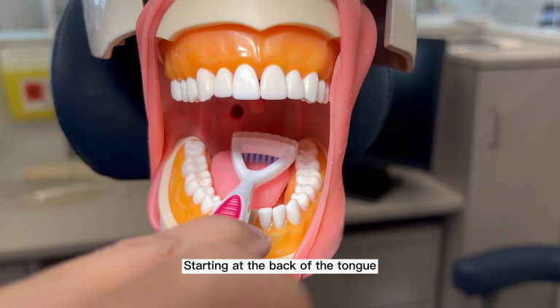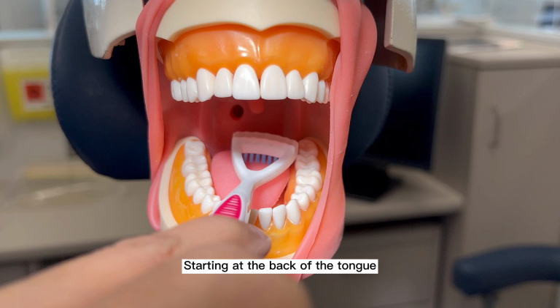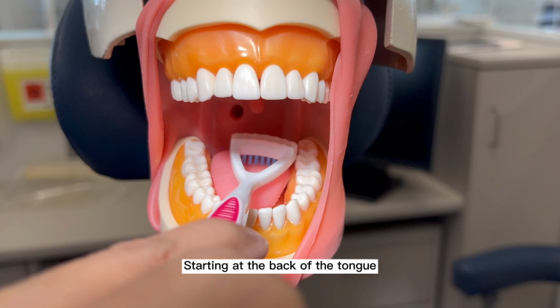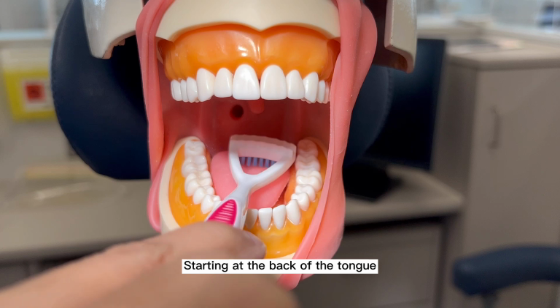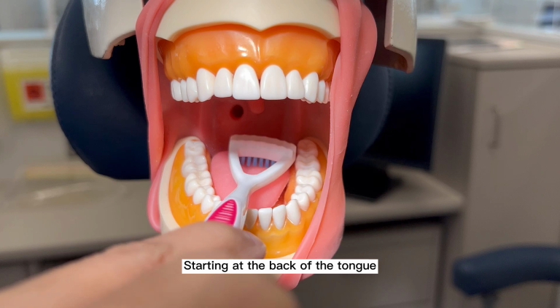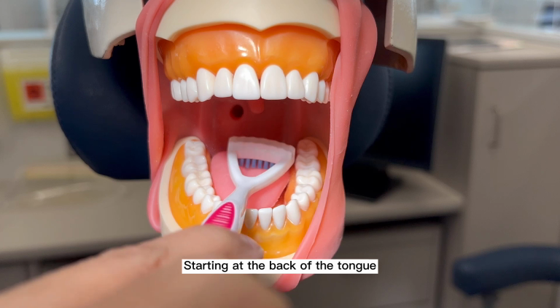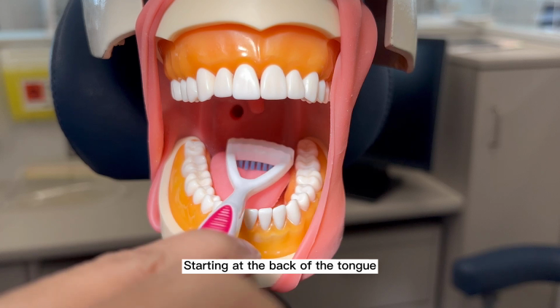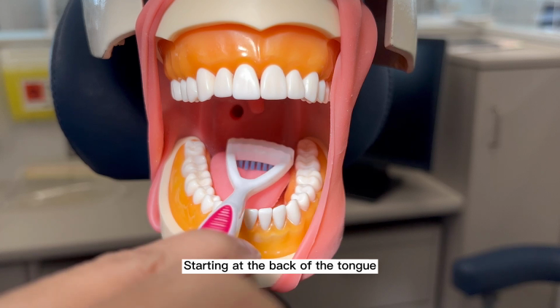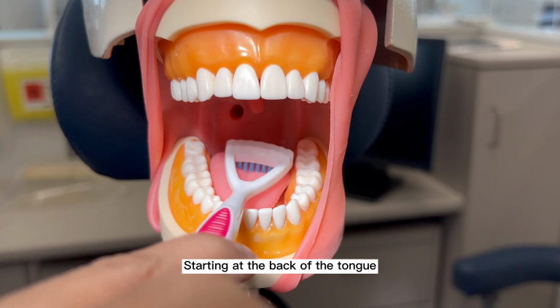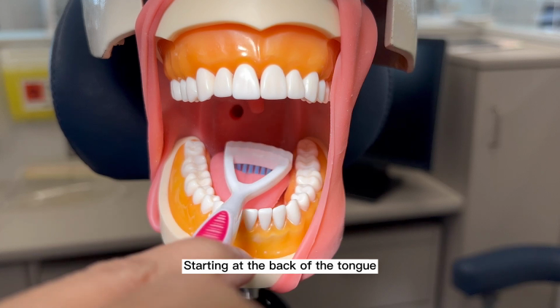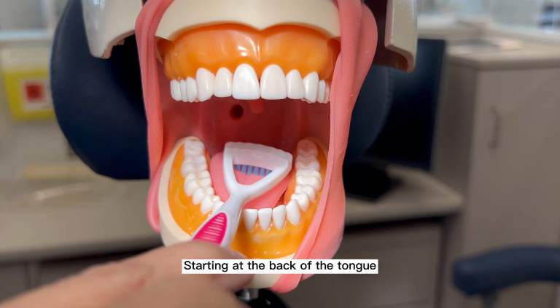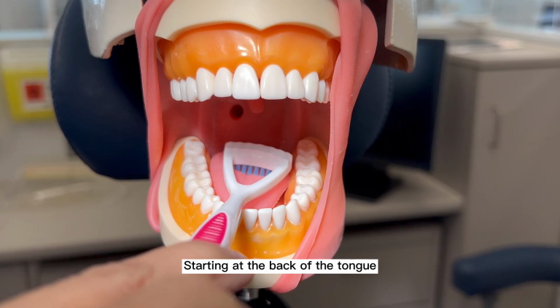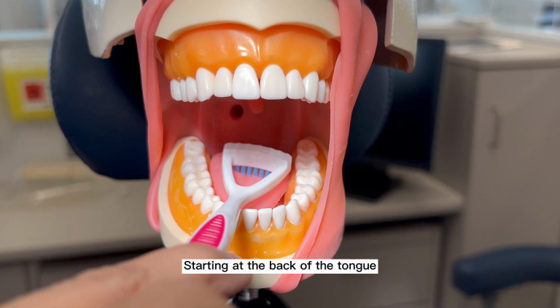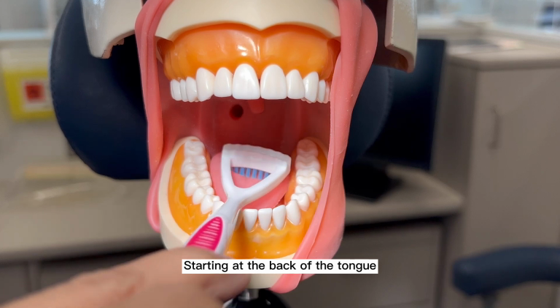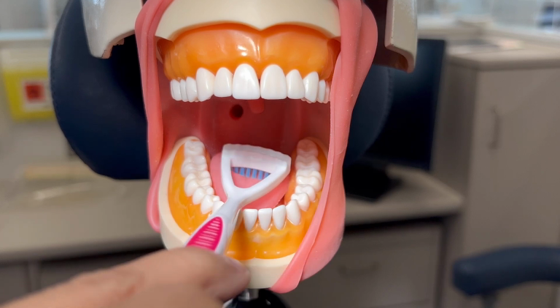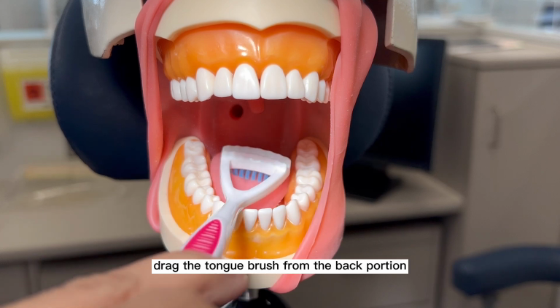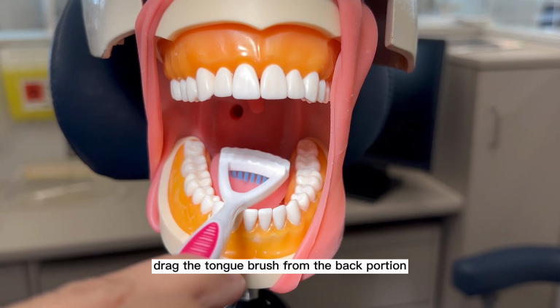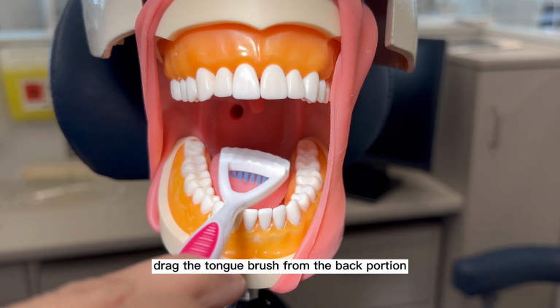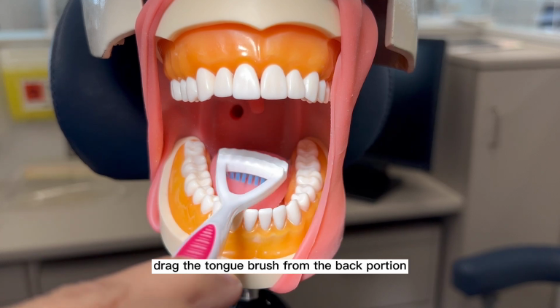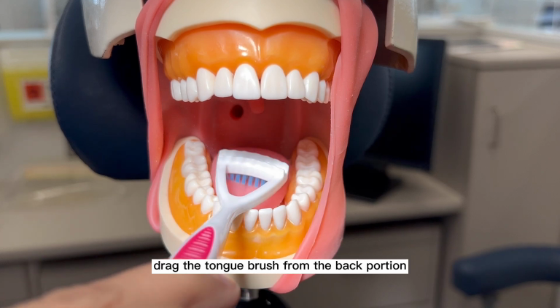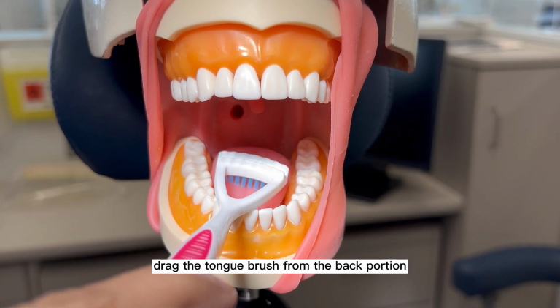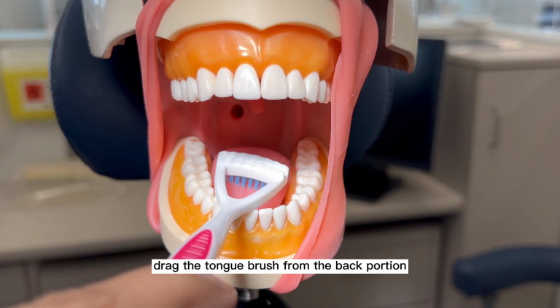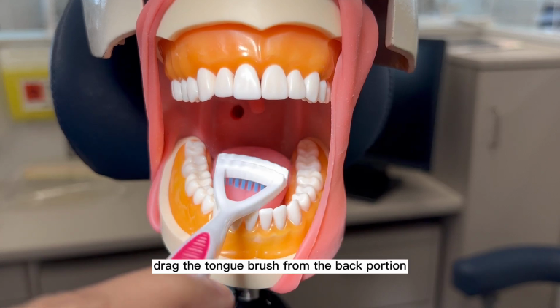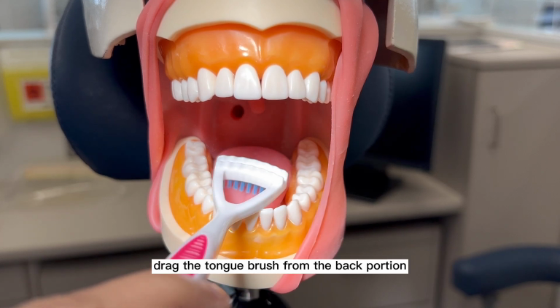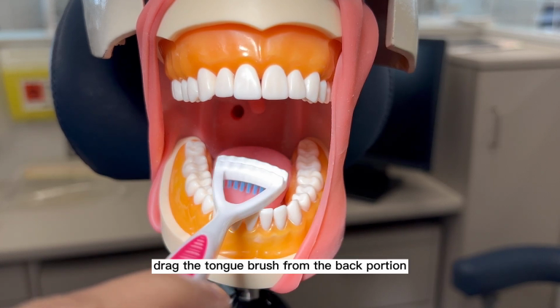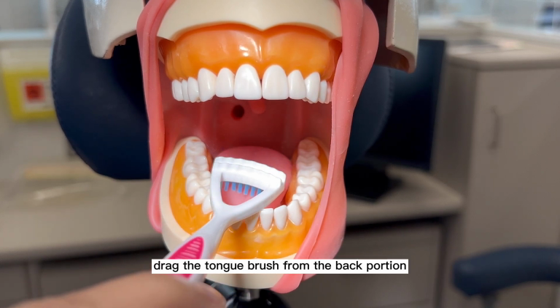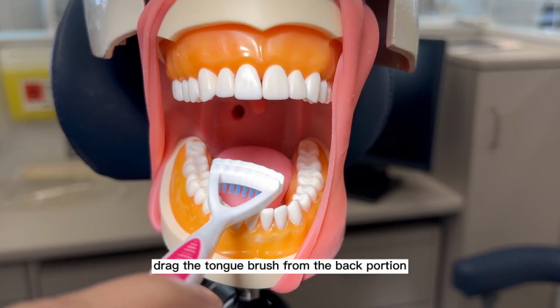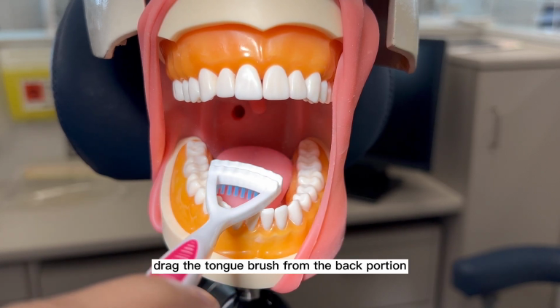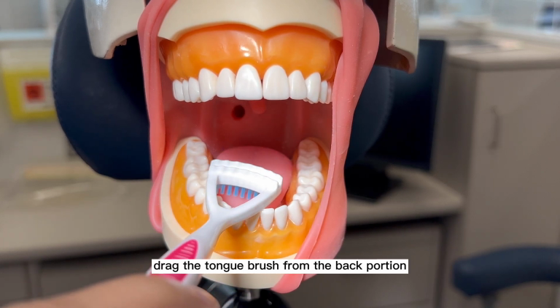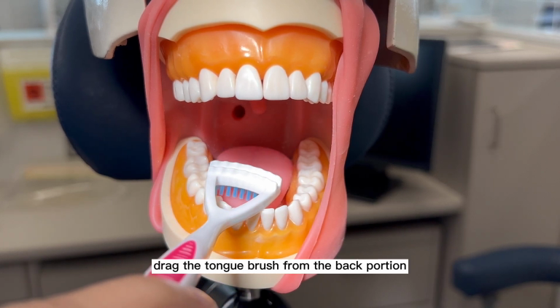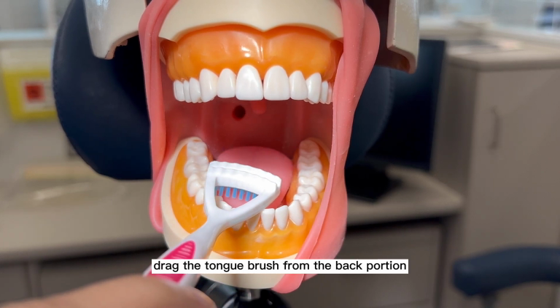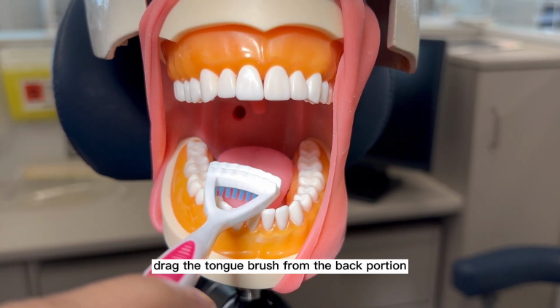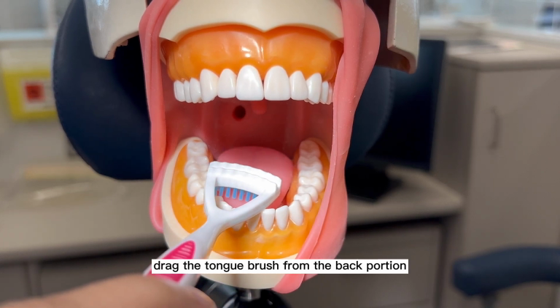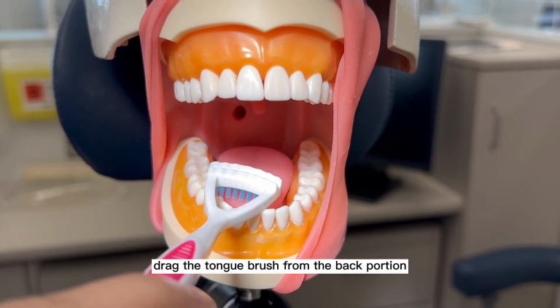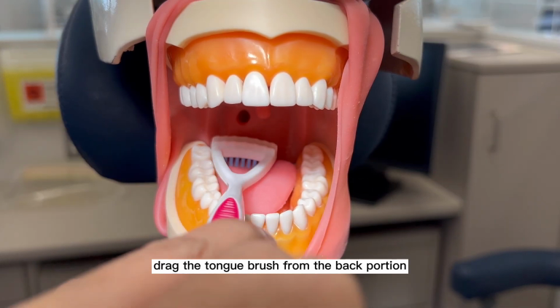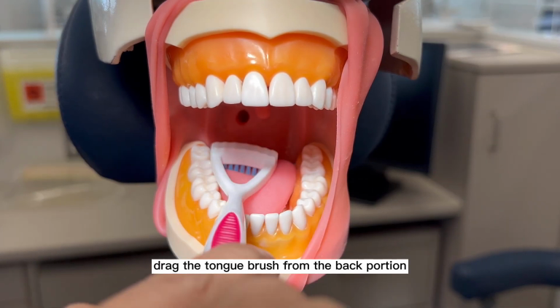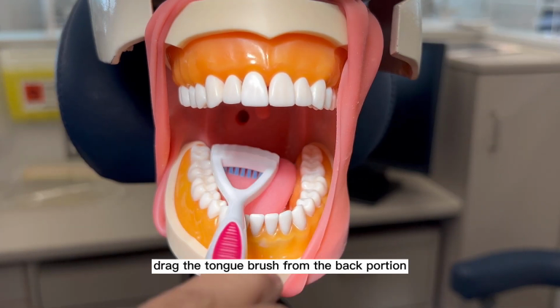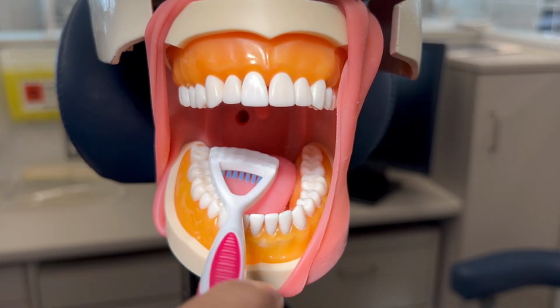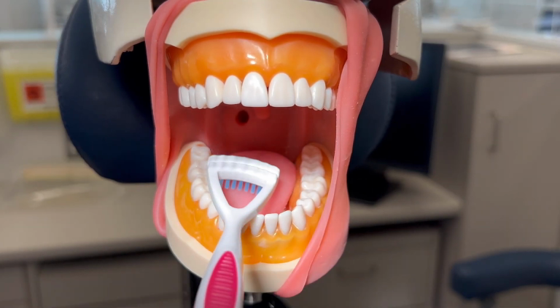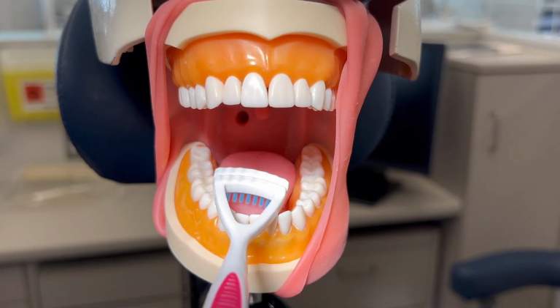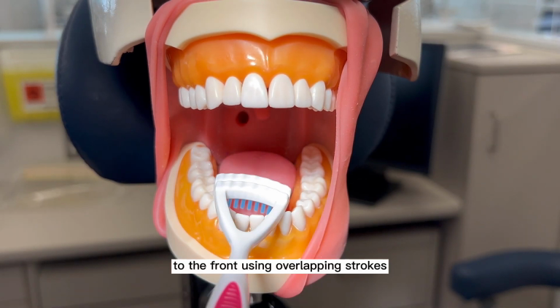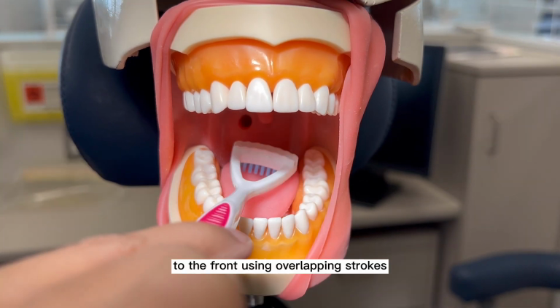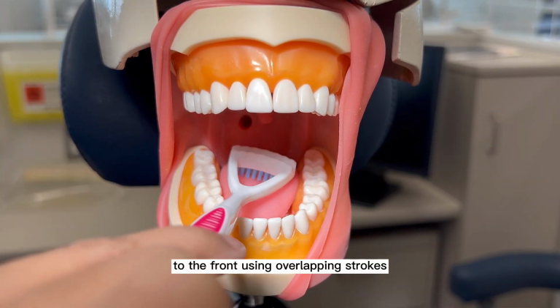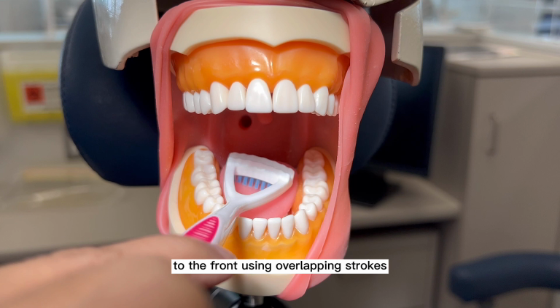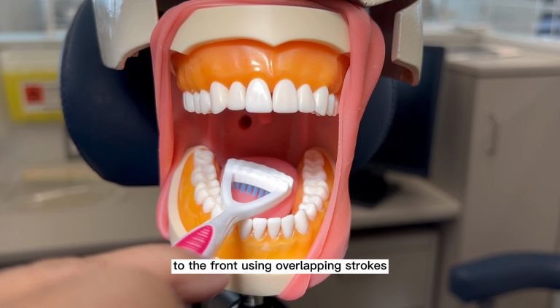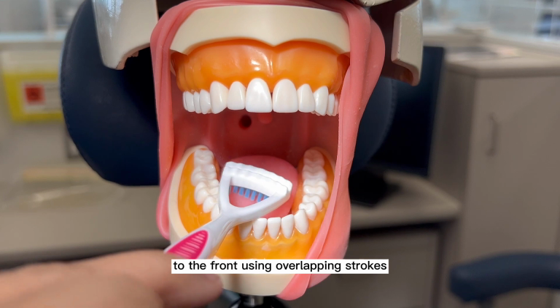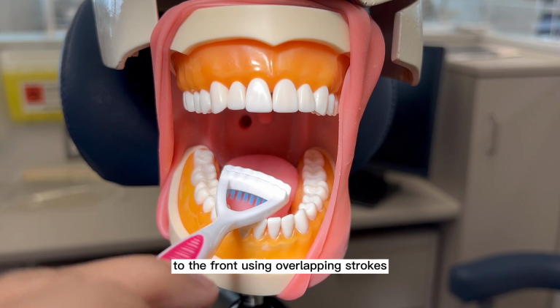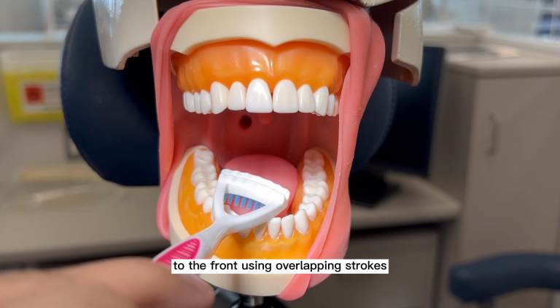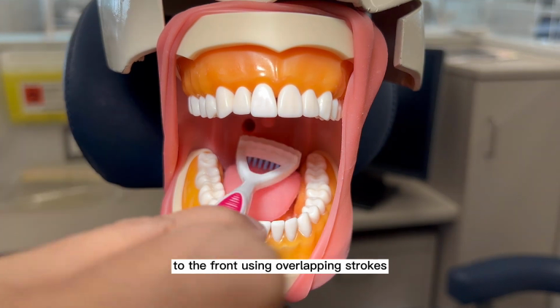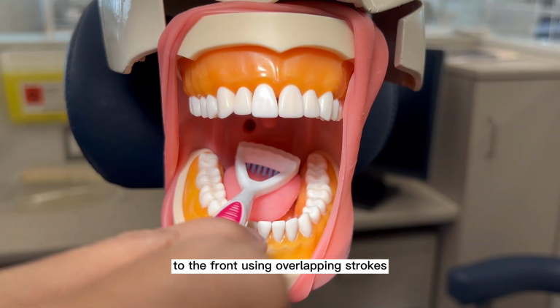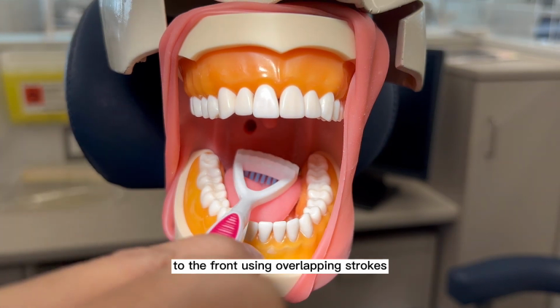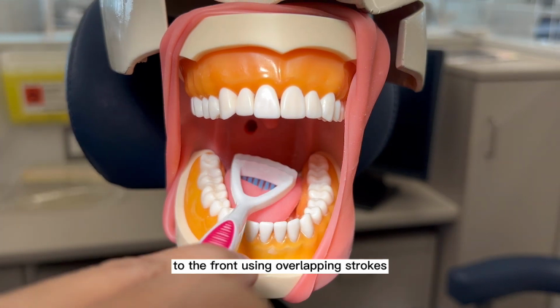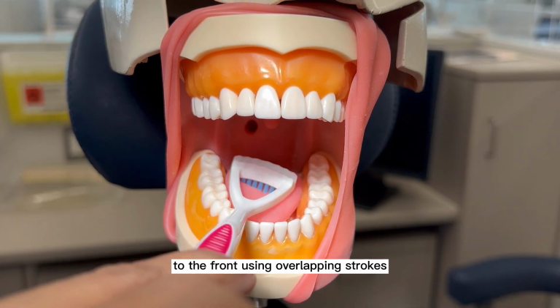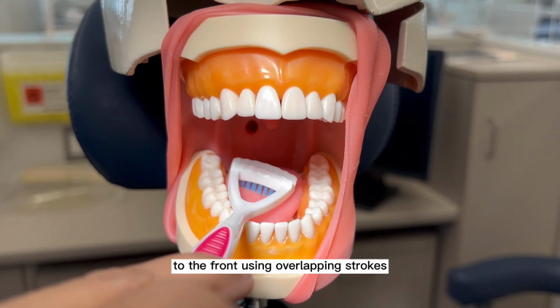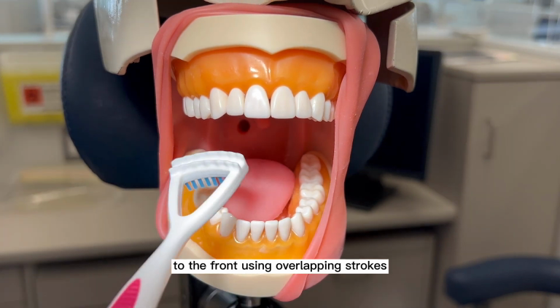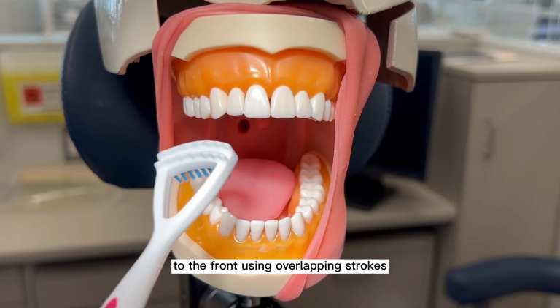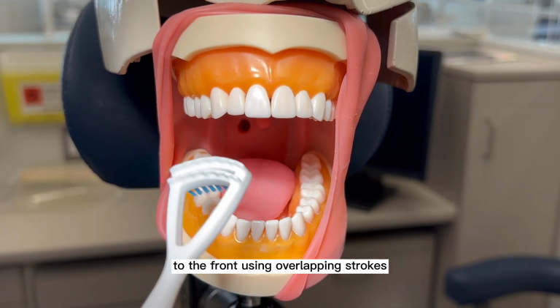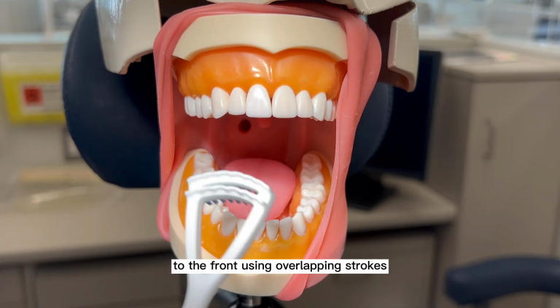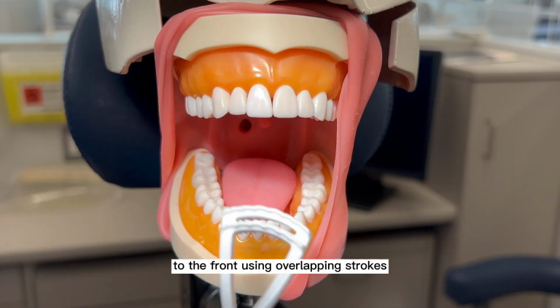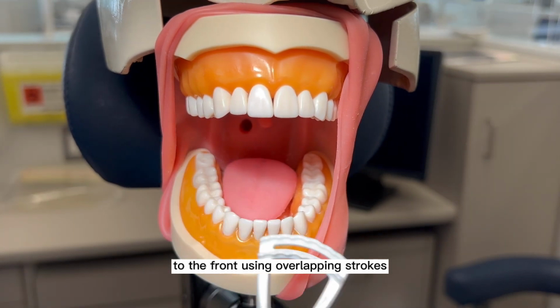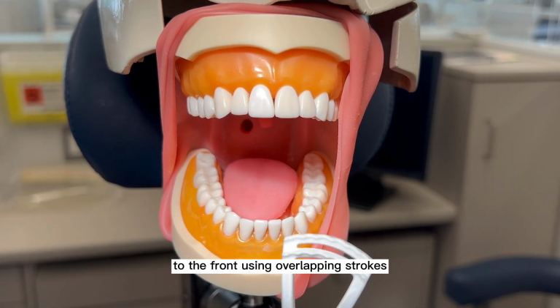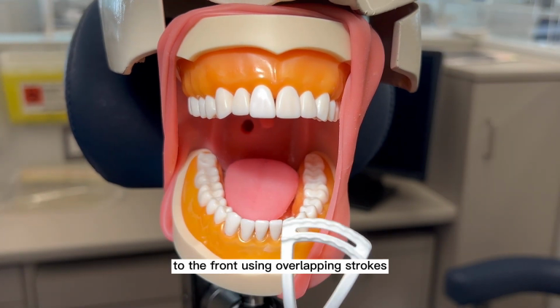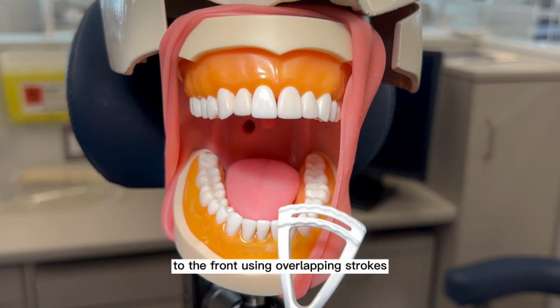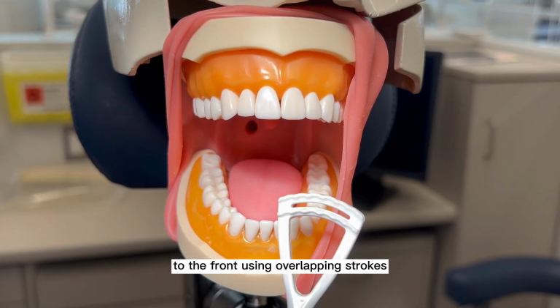Starting at the back of the tongue, drag the tongue brush from the back portion to the front using overlapping strokes.